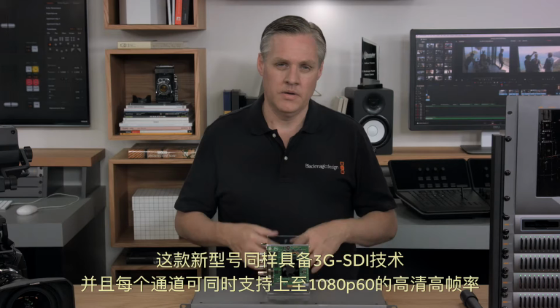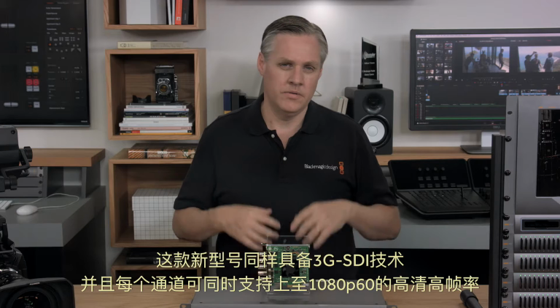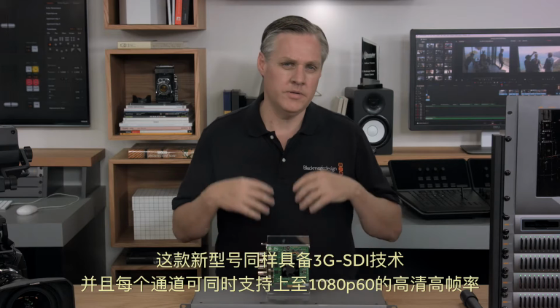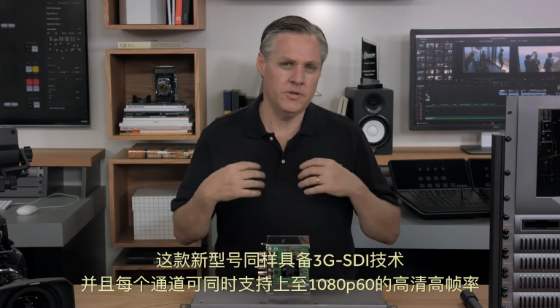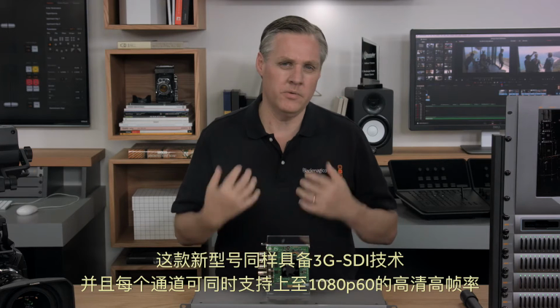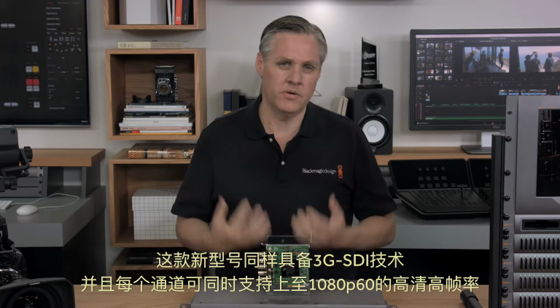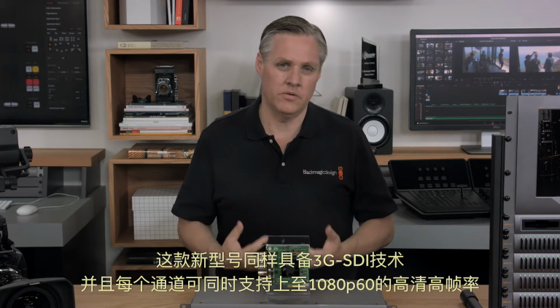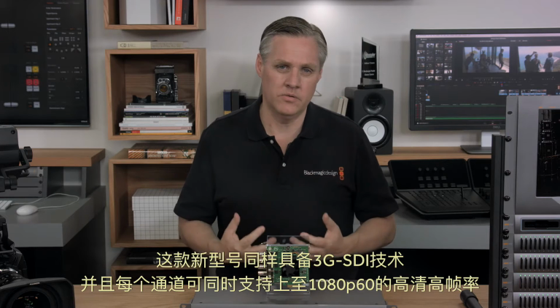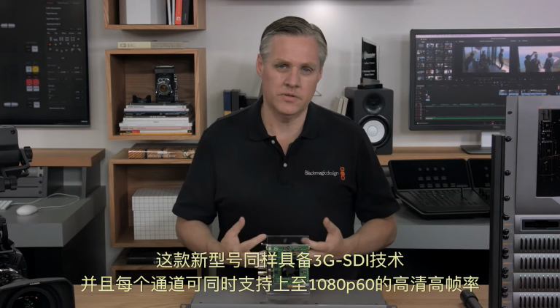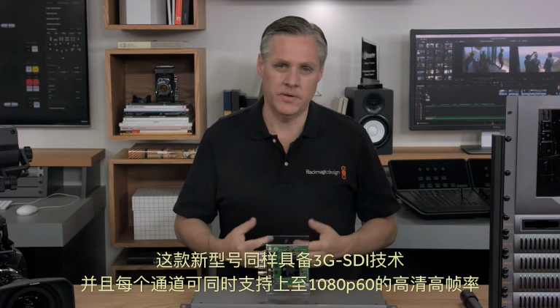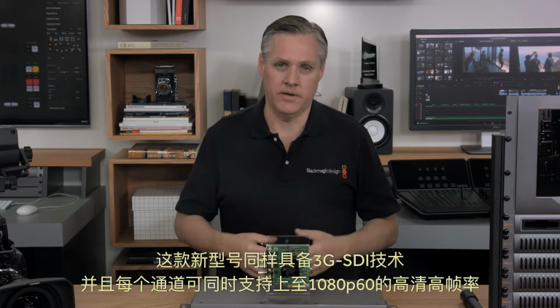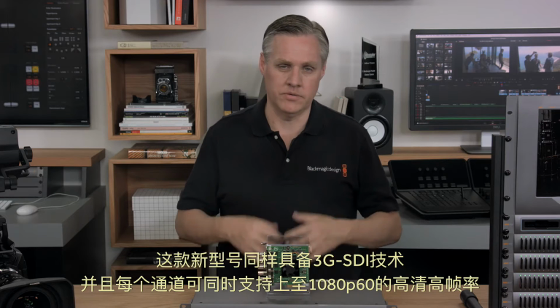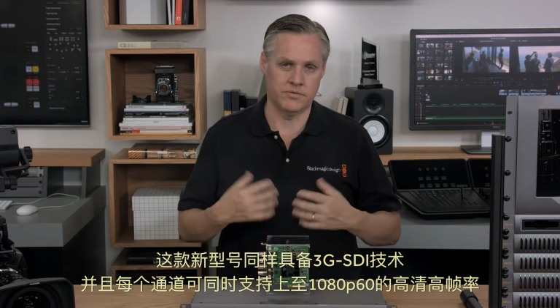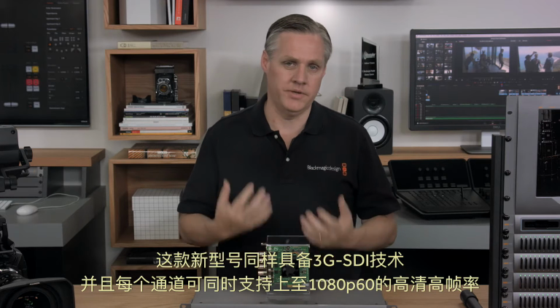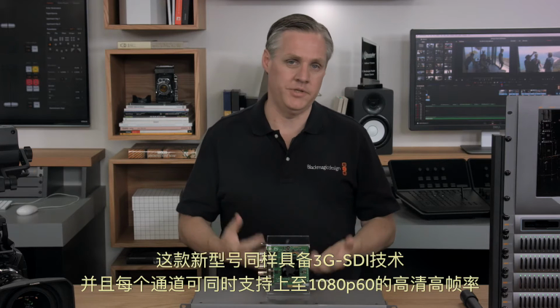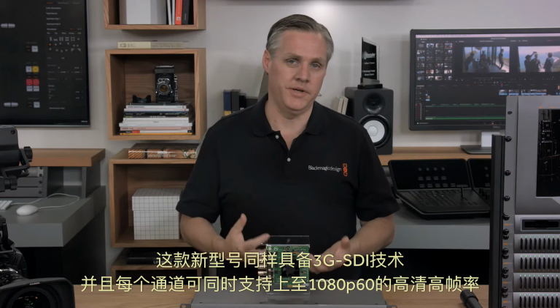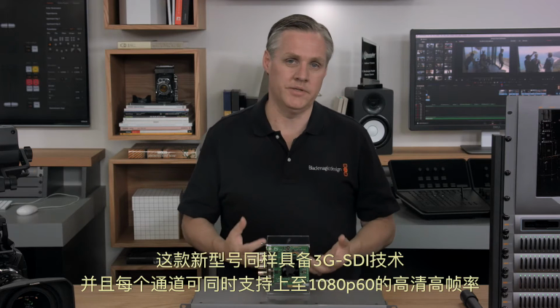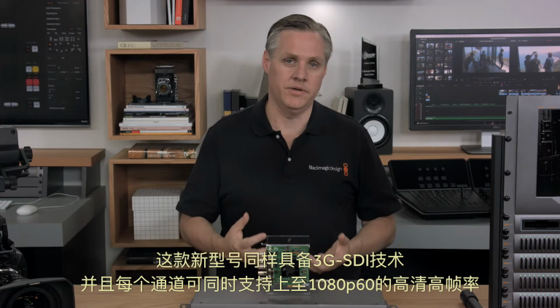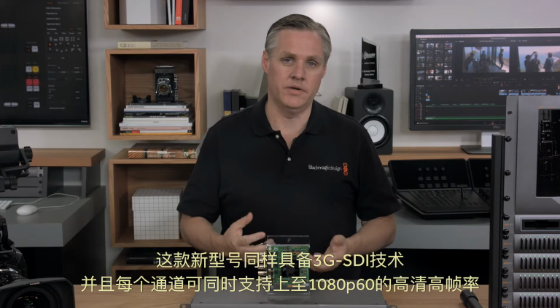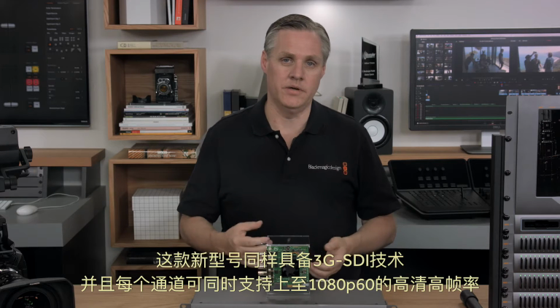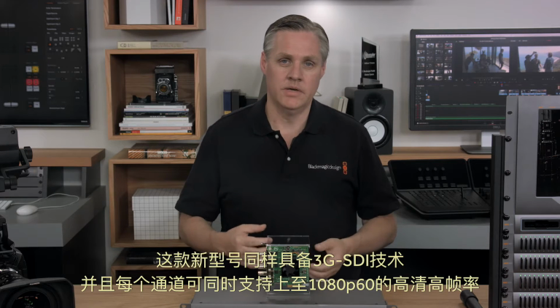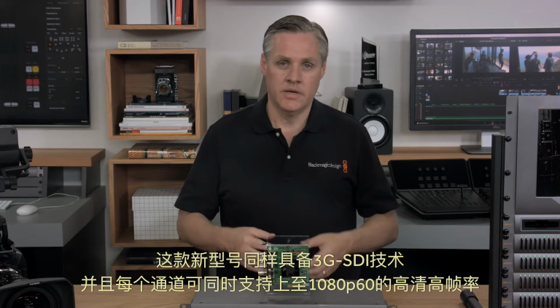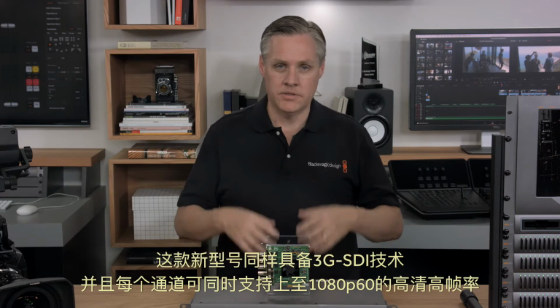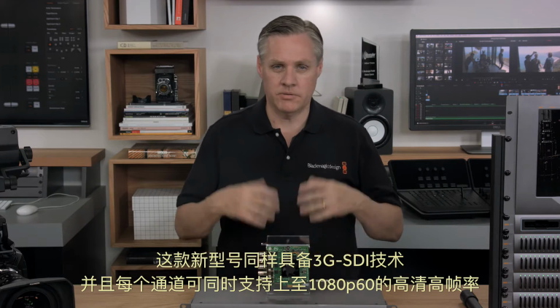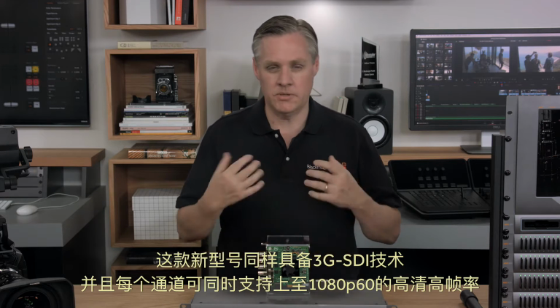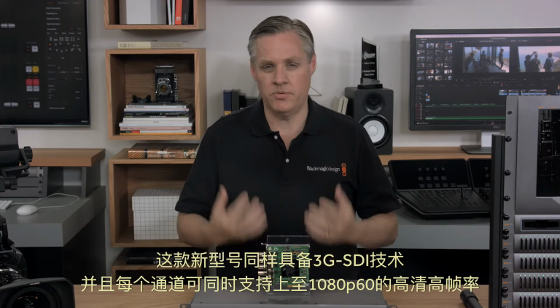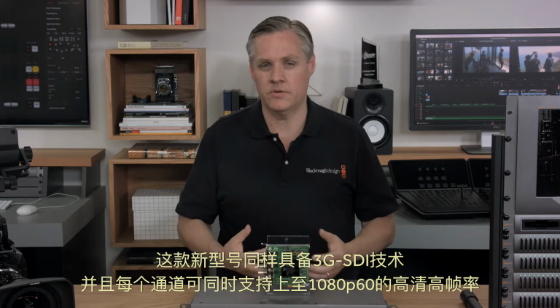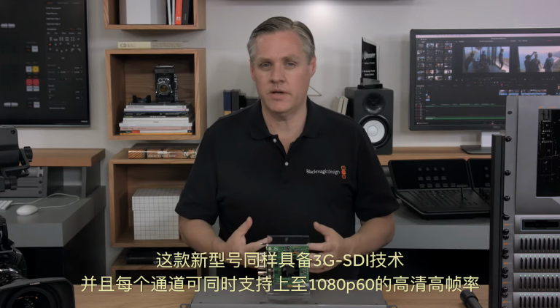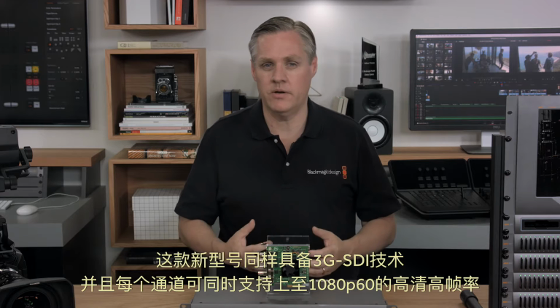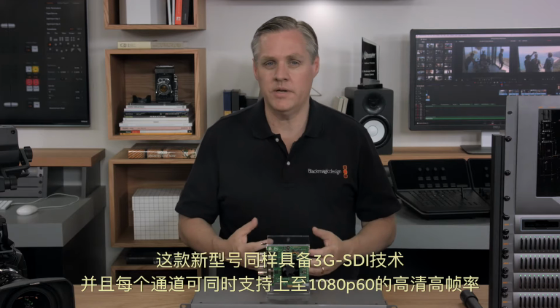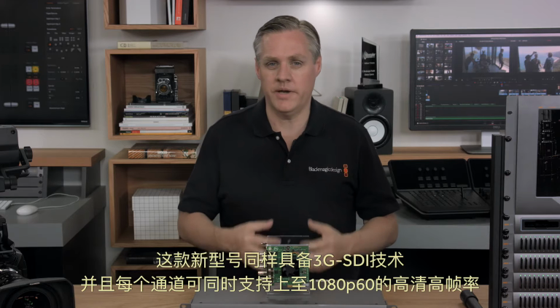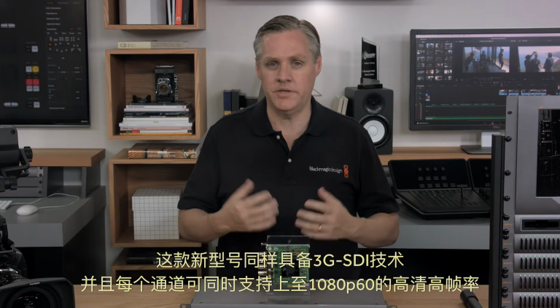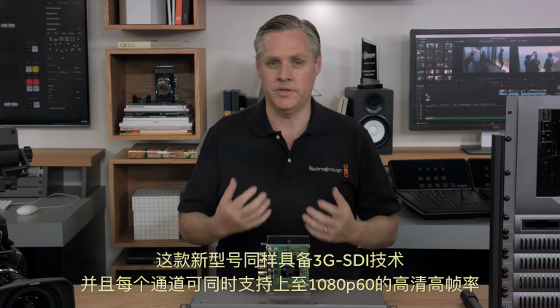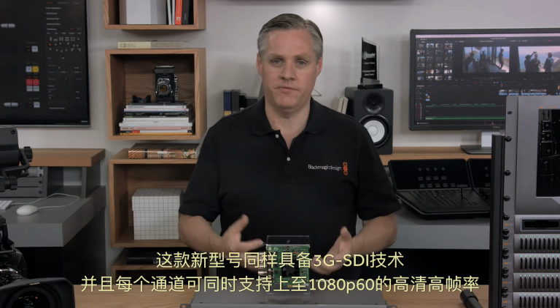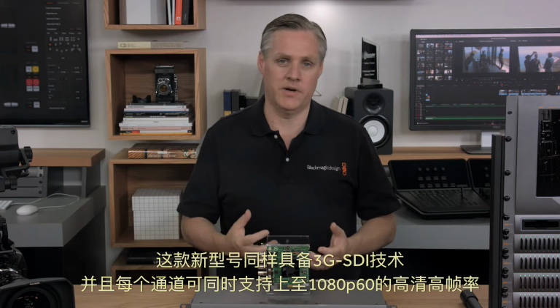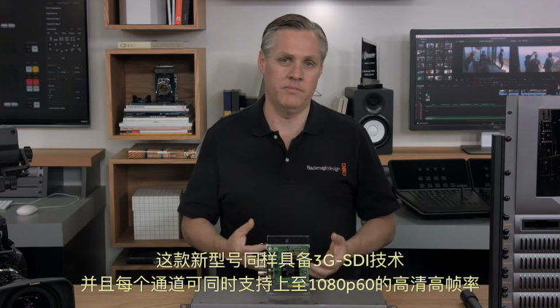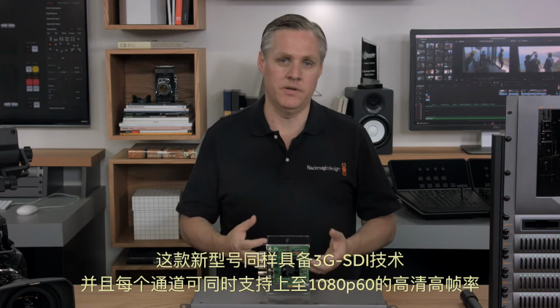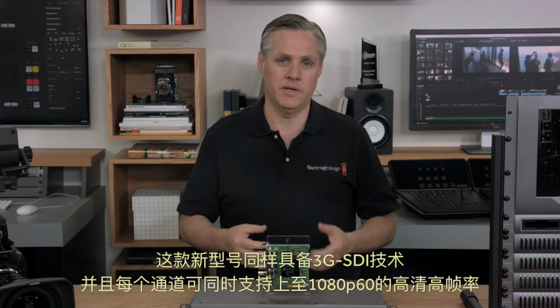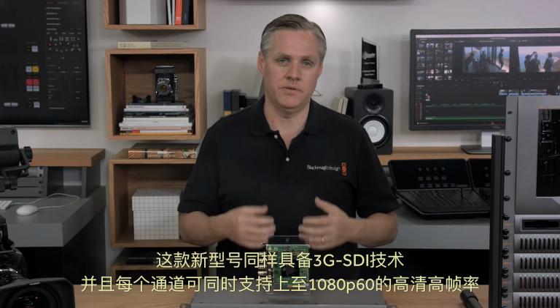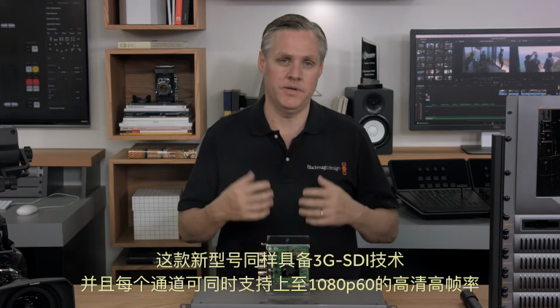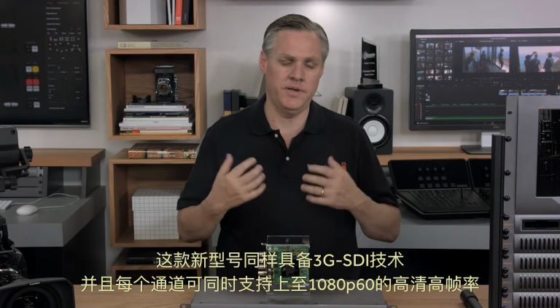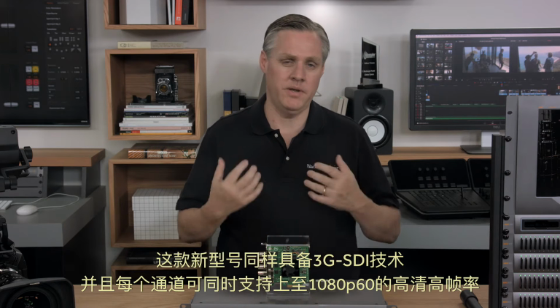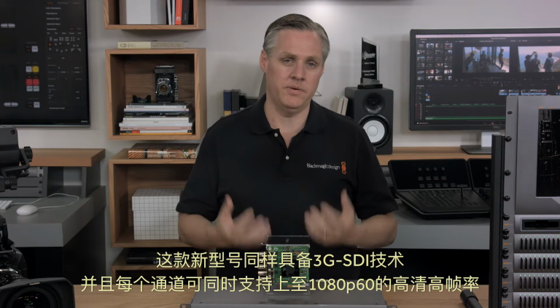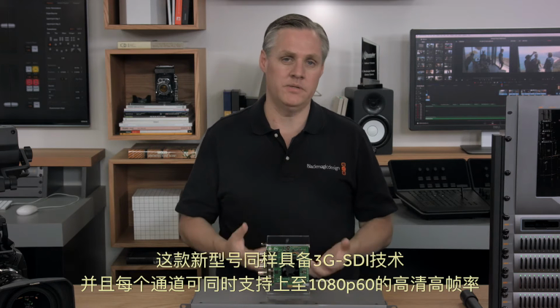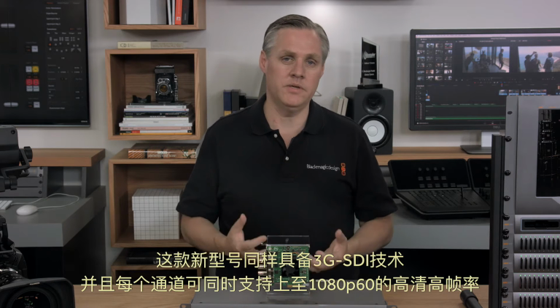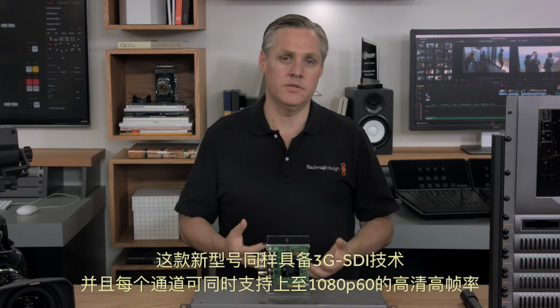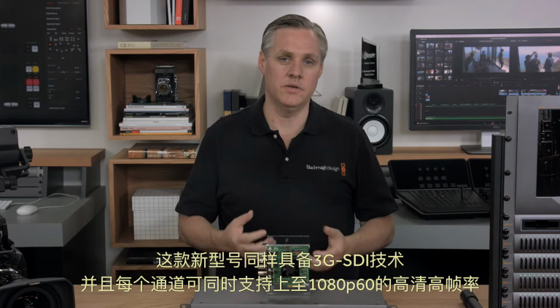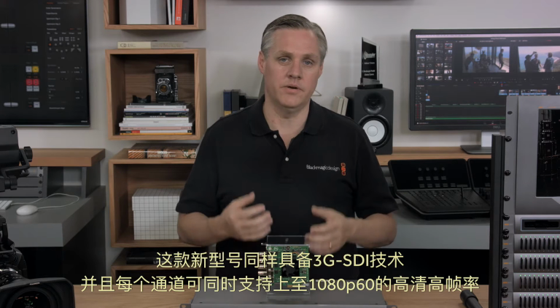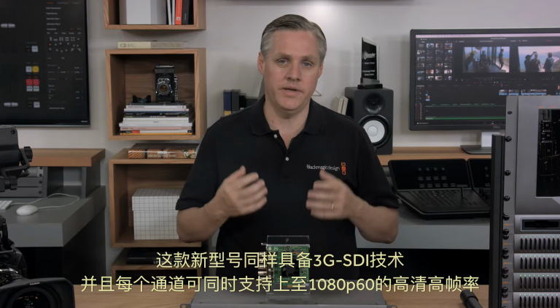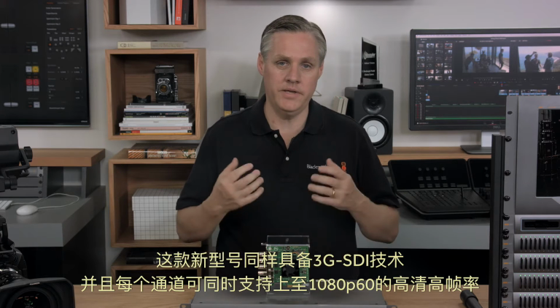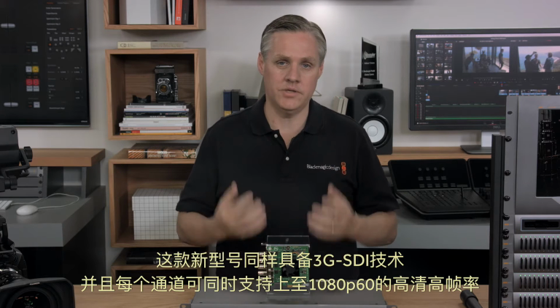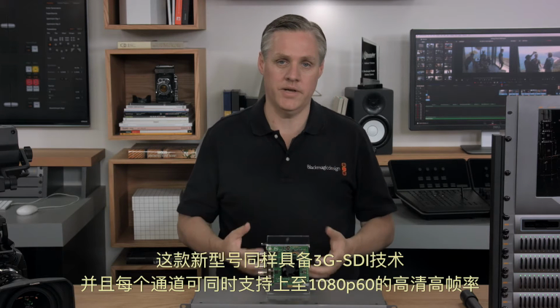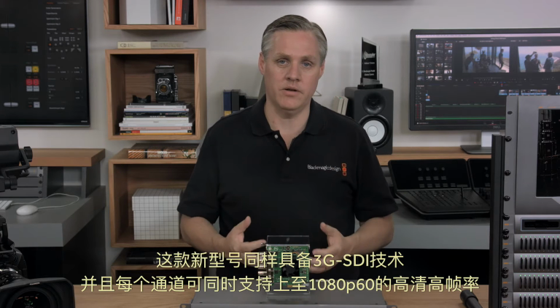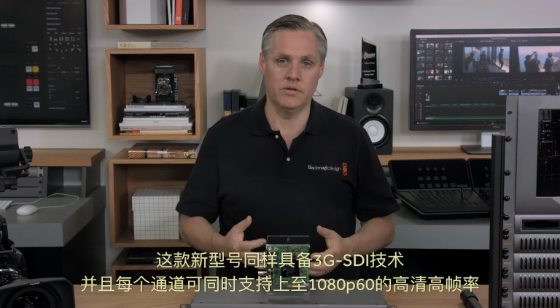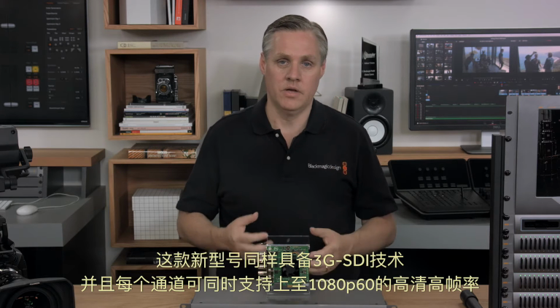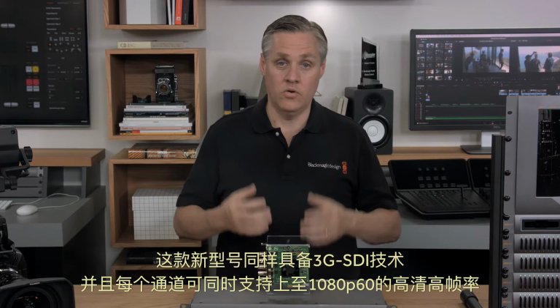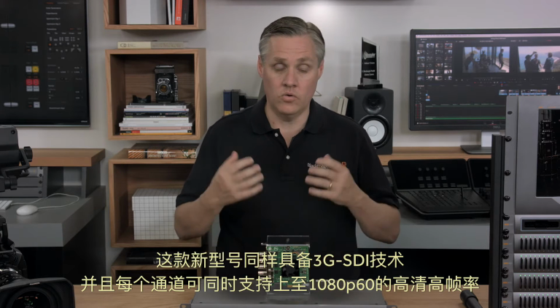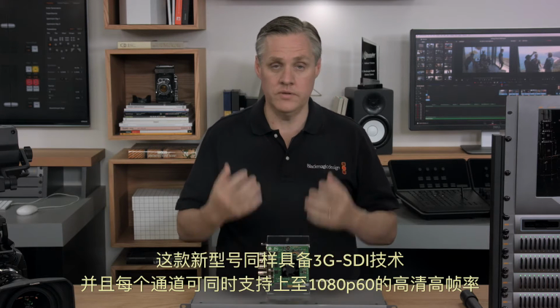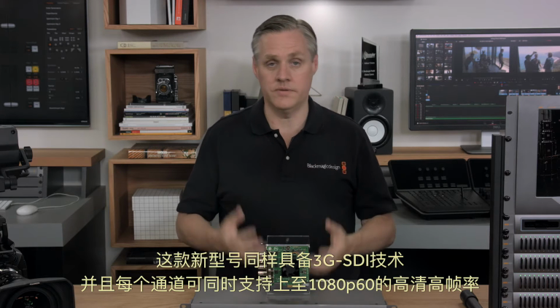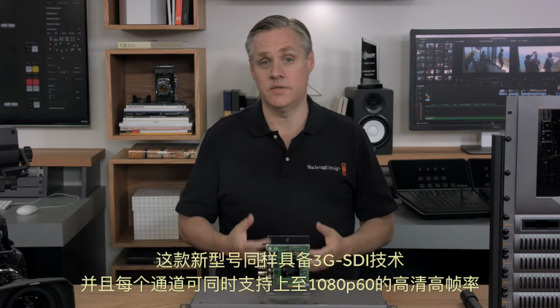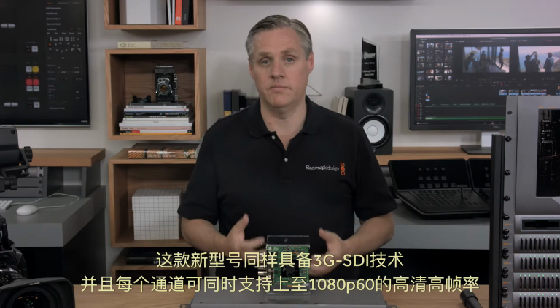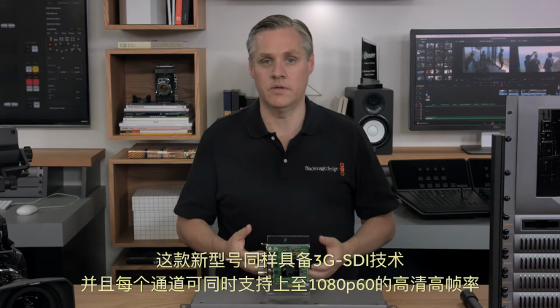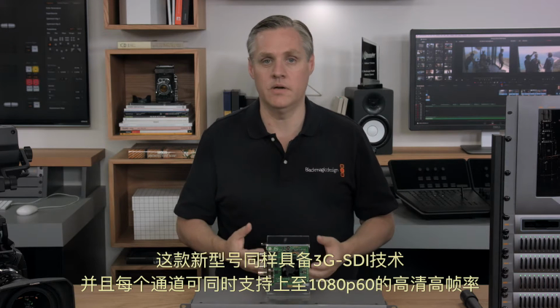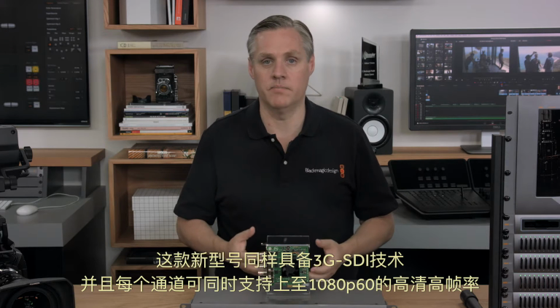This new model also handles 3G SDI, so it supports high HD frame rates up to 1080p60 on each channel, all at the same time.